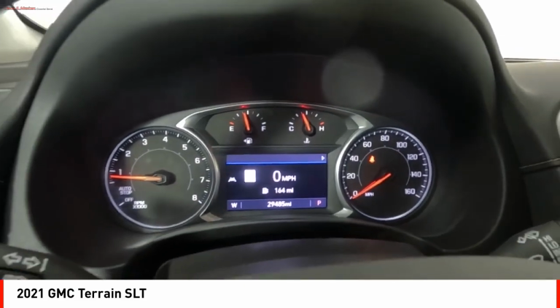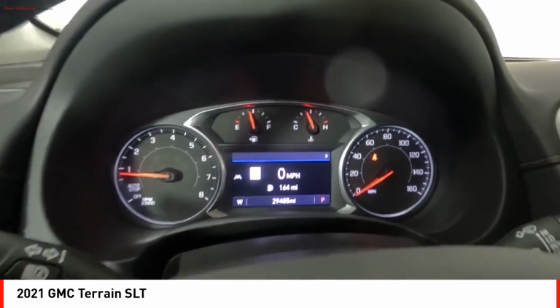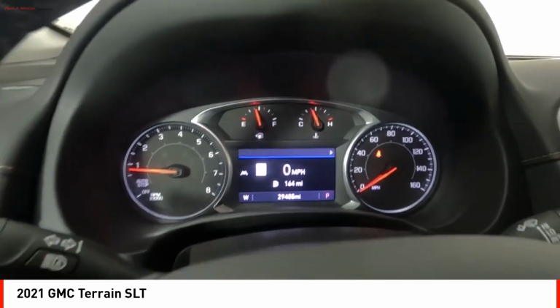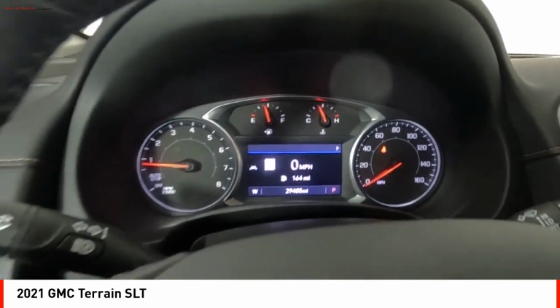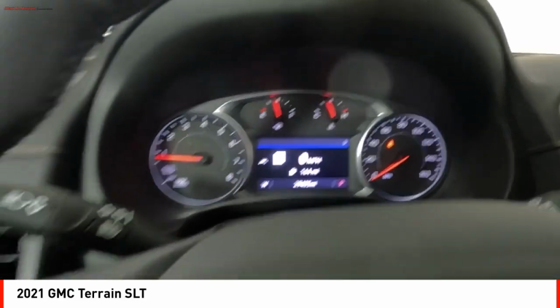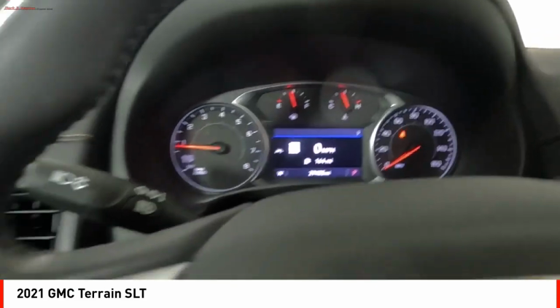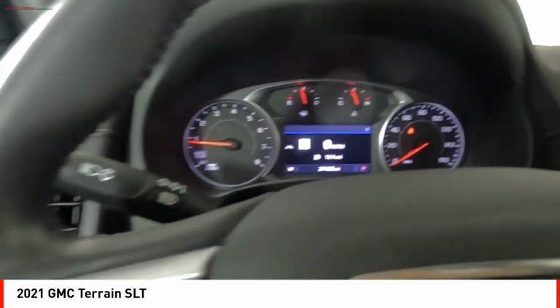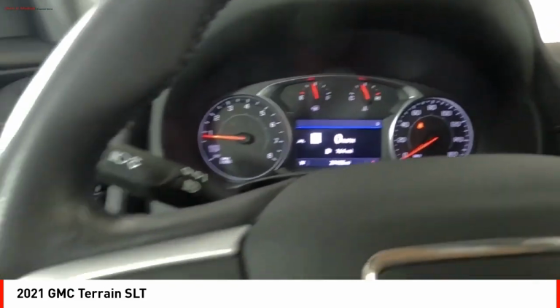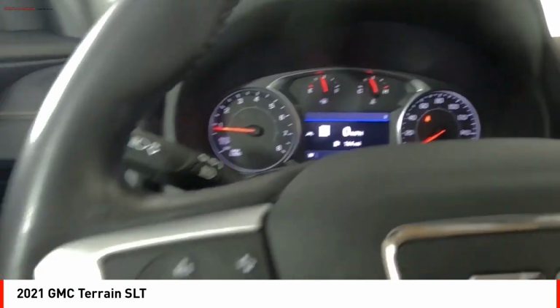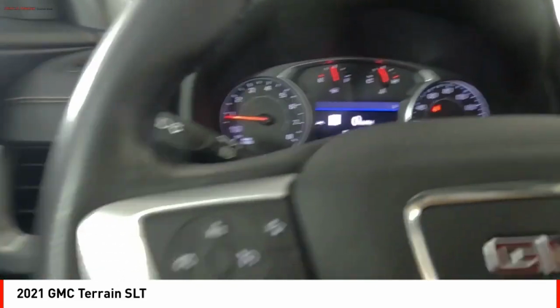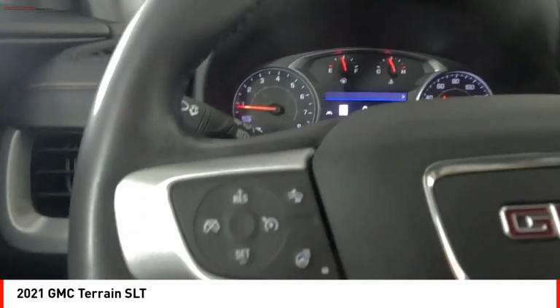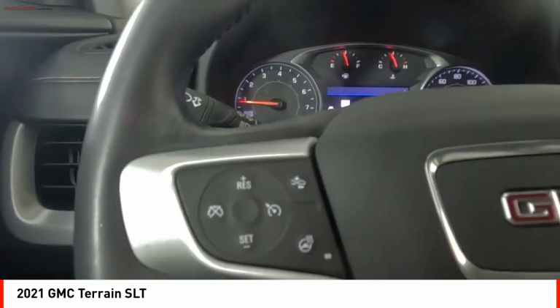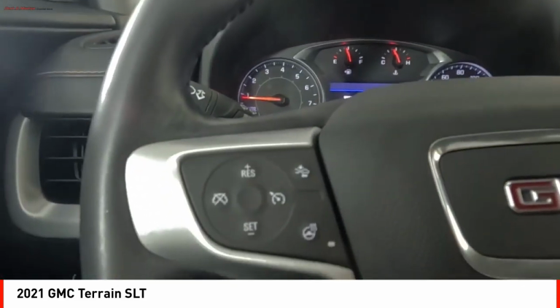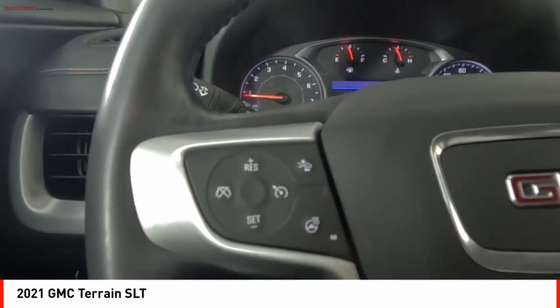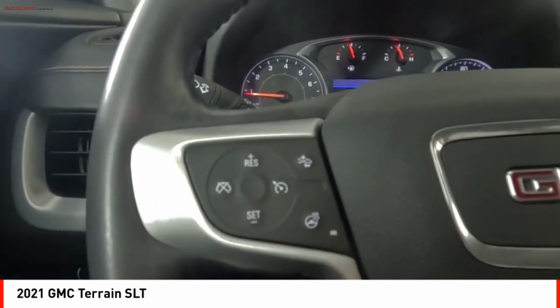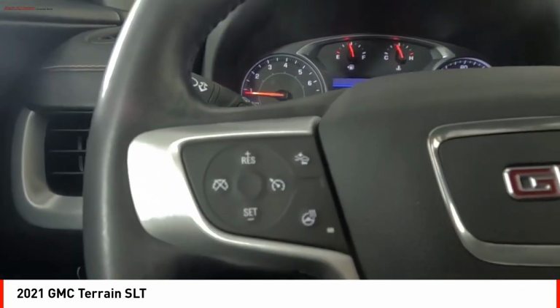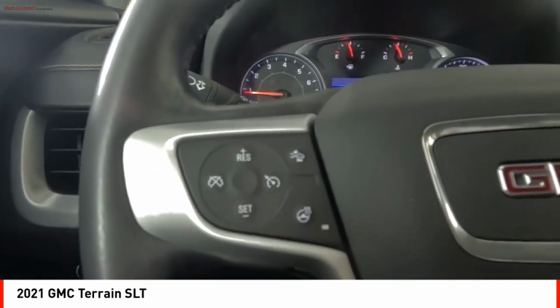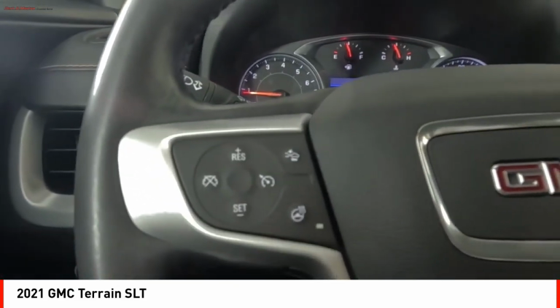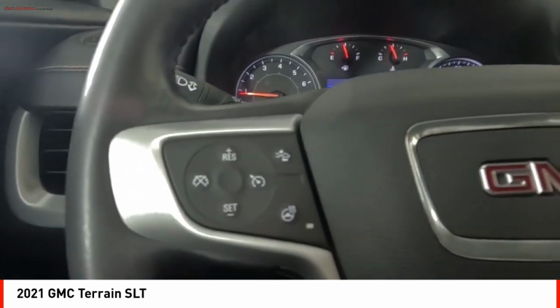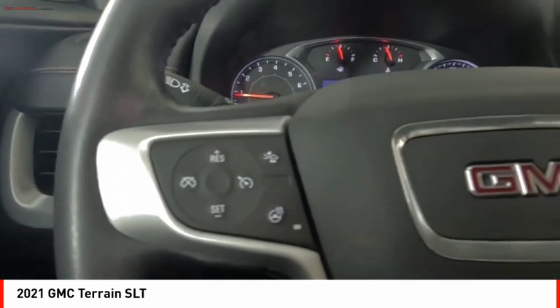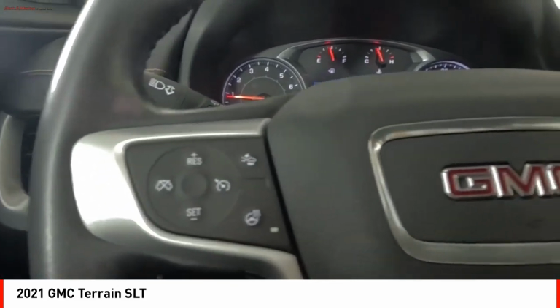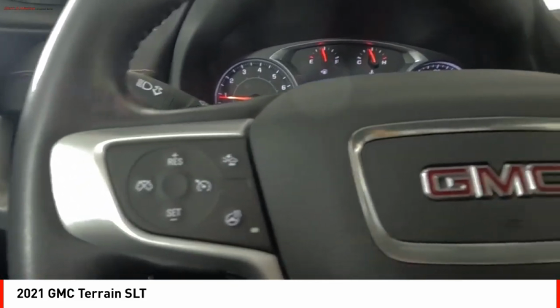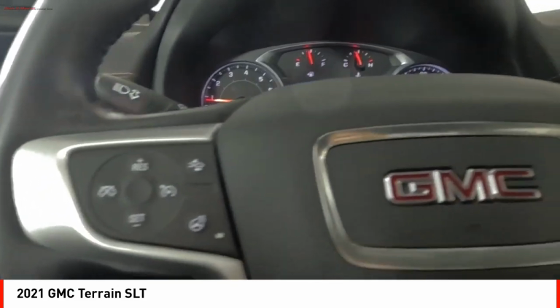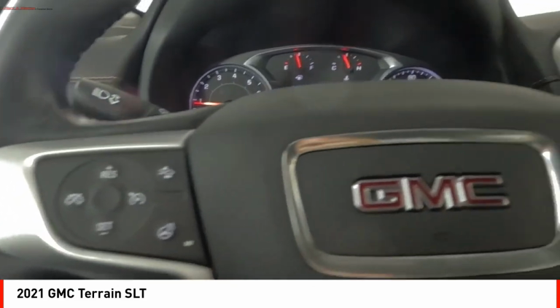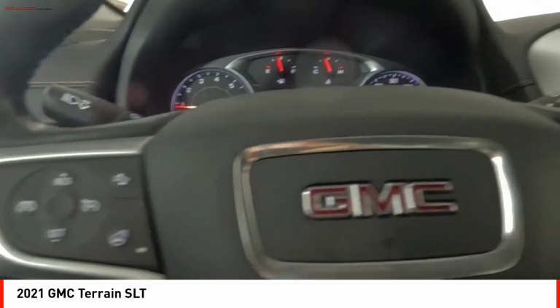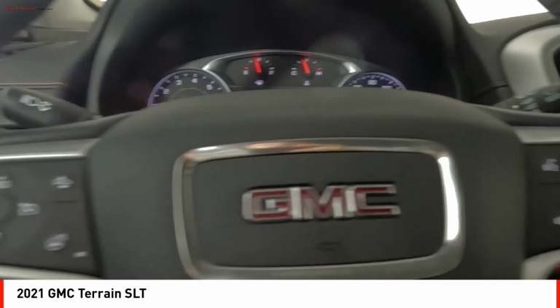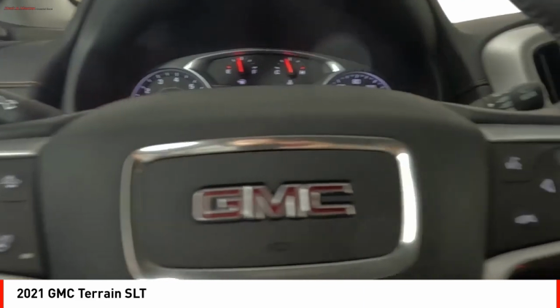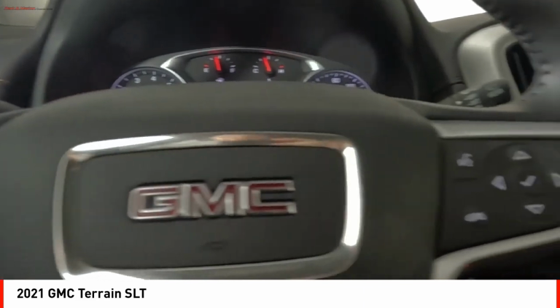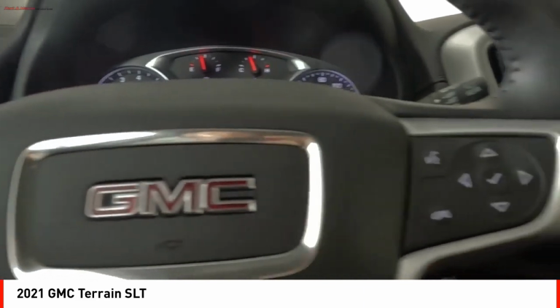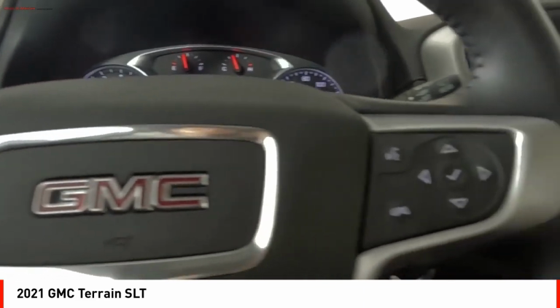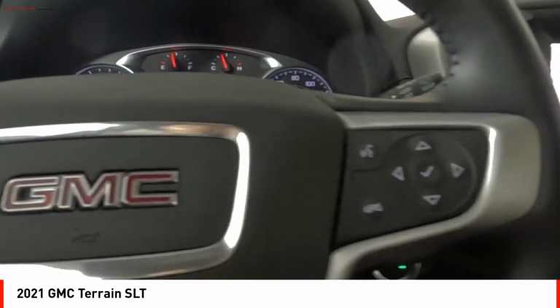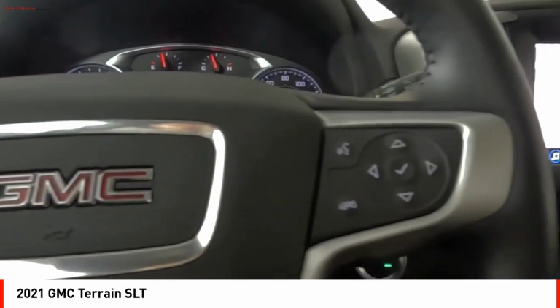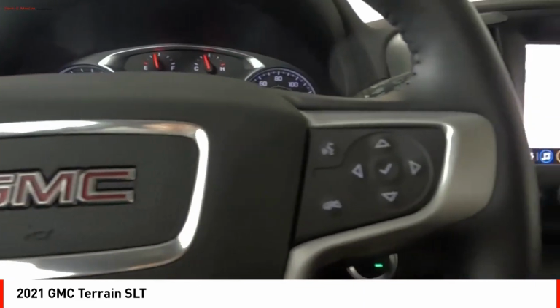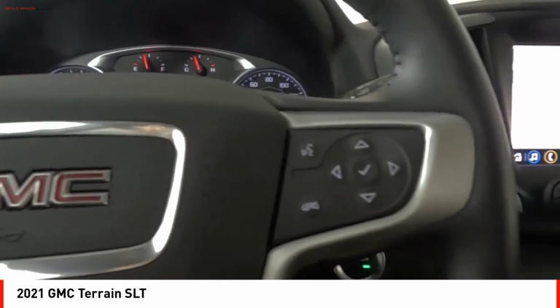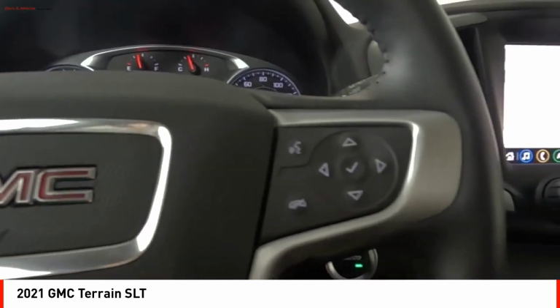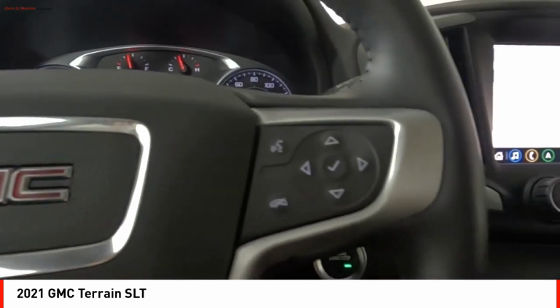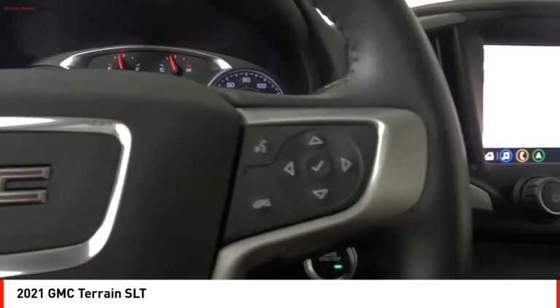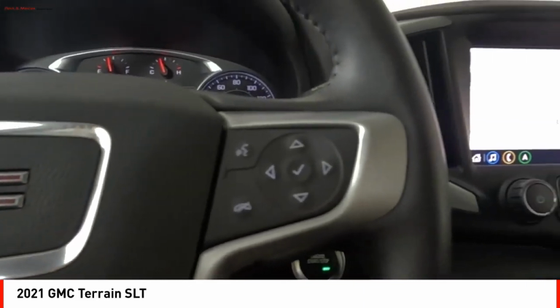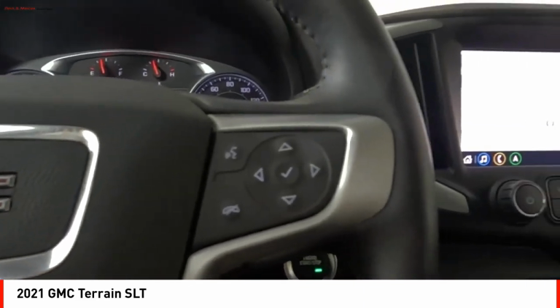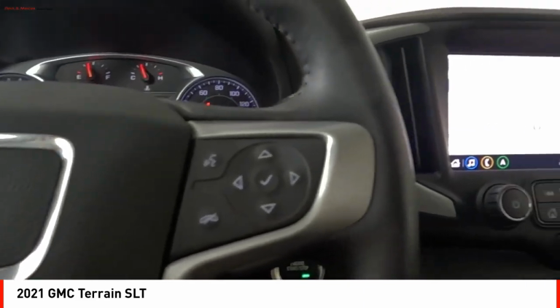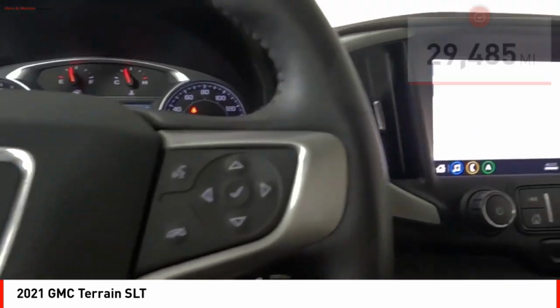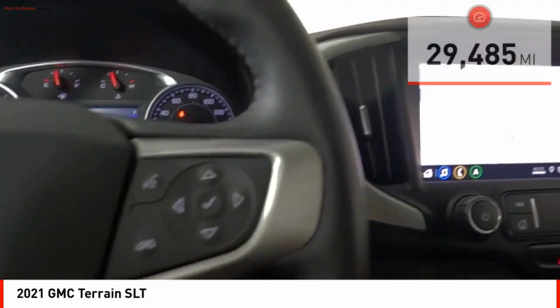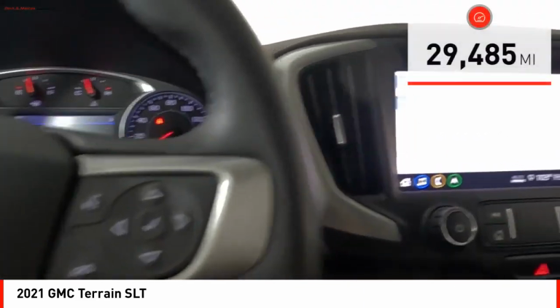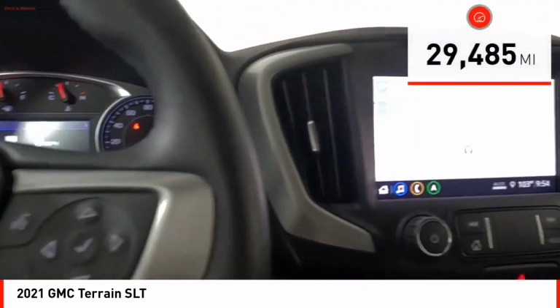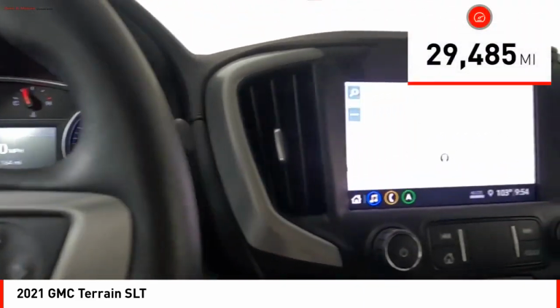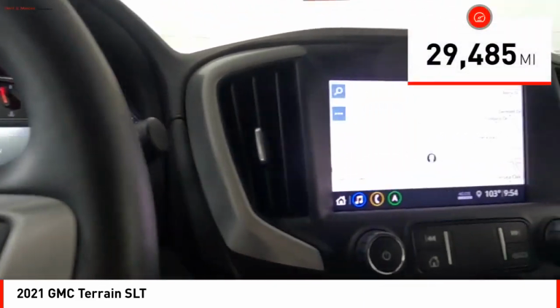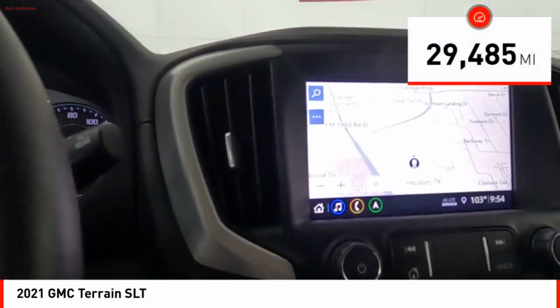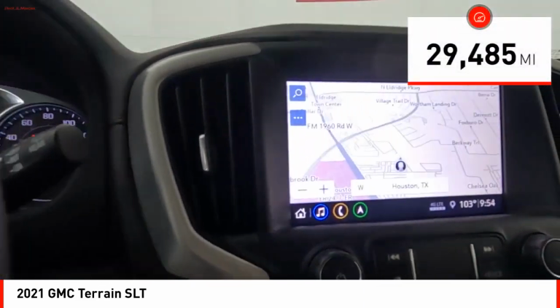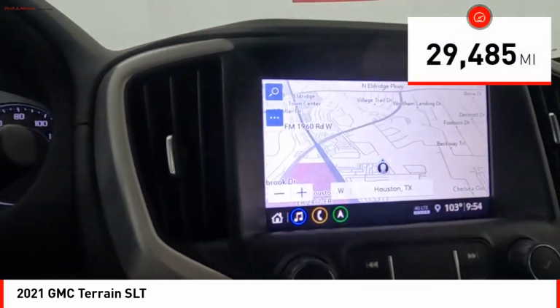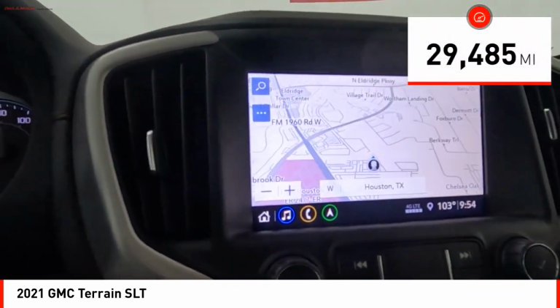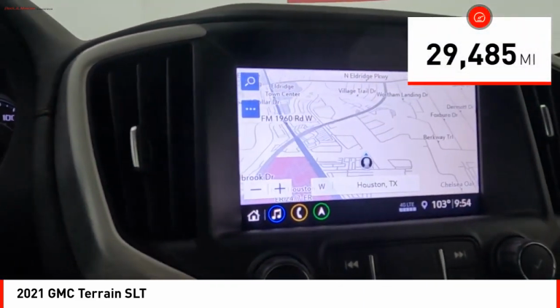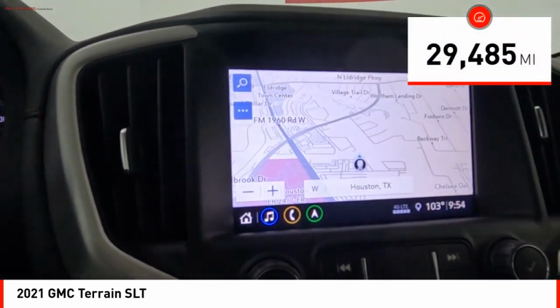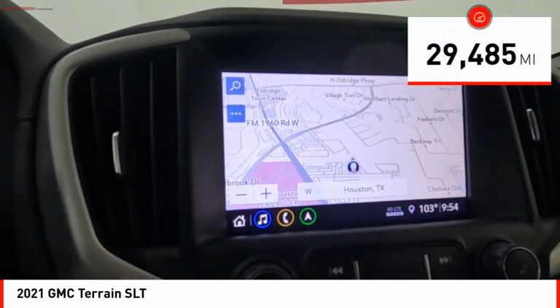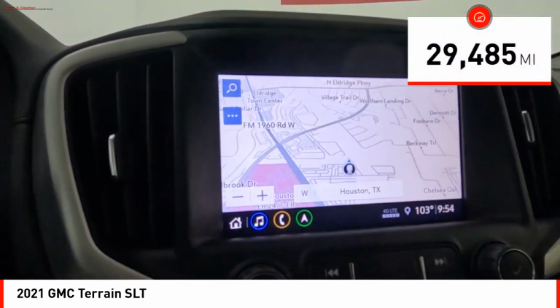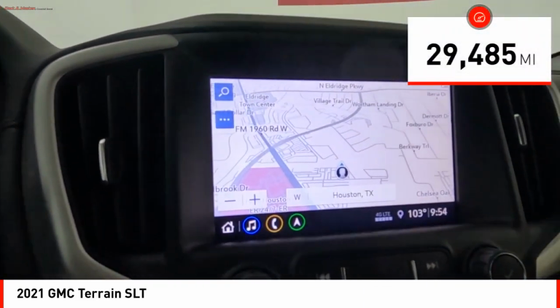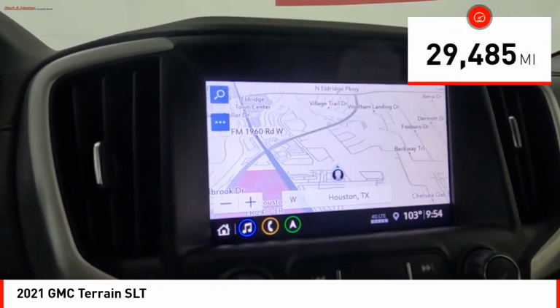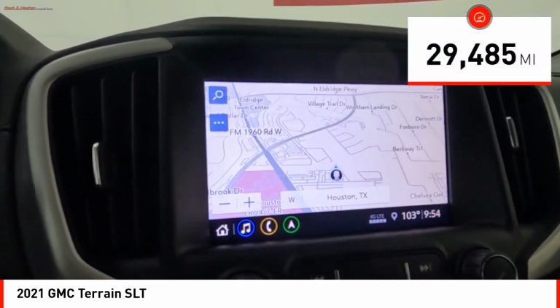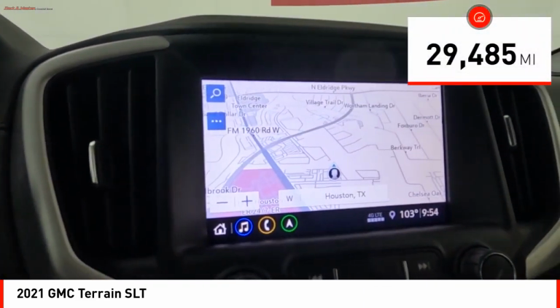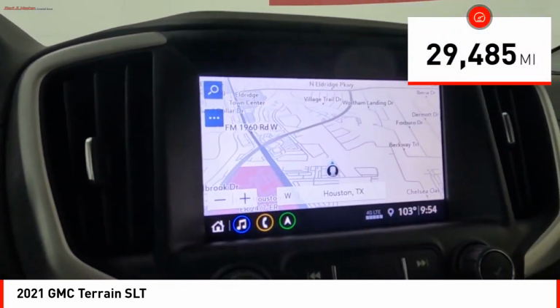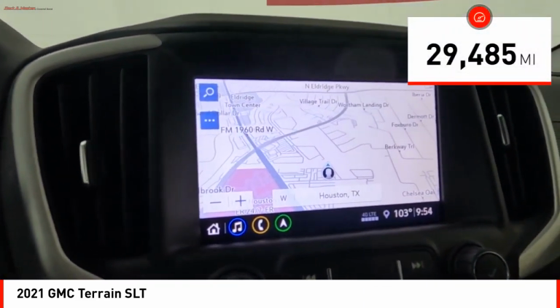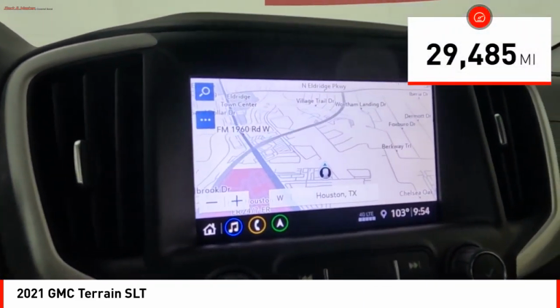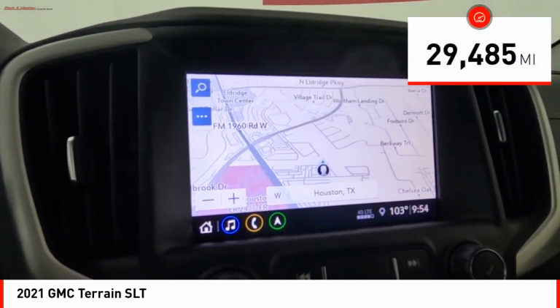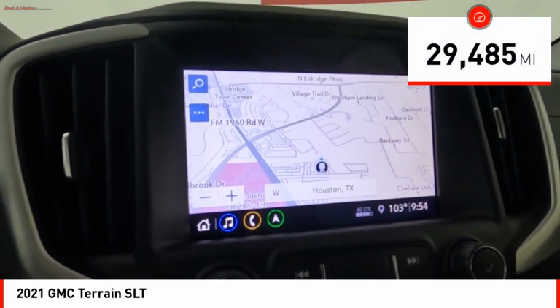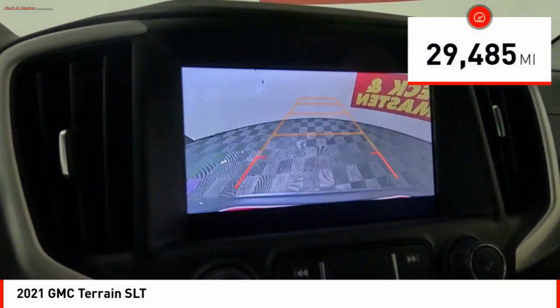An EPA-estimated 32-highway MPG is not bad either. This vehicle has less than 30,000 miles.